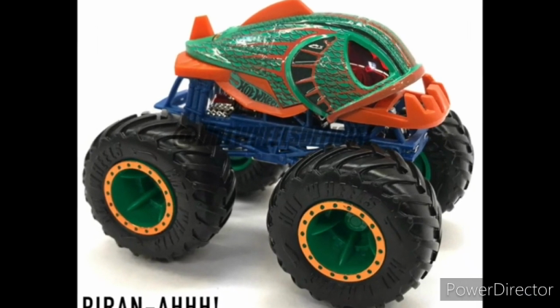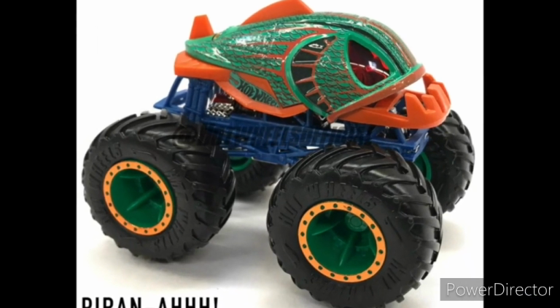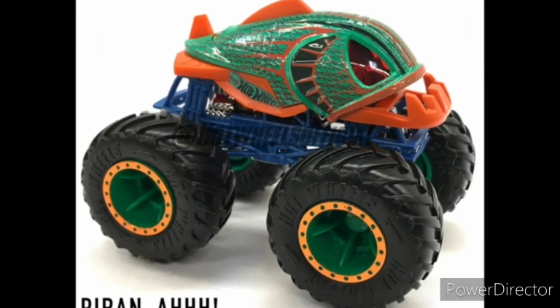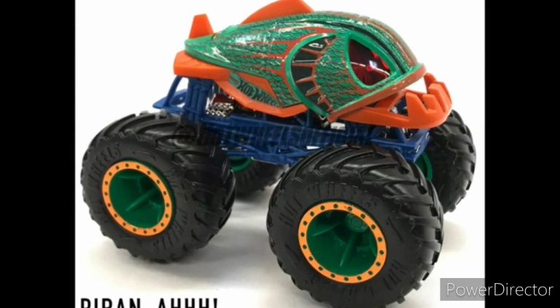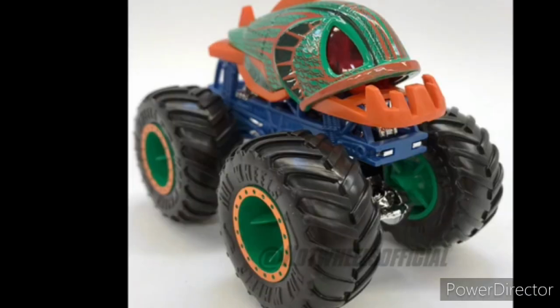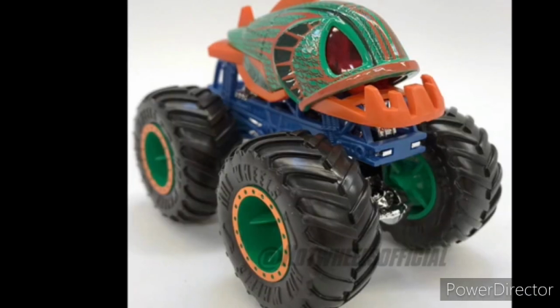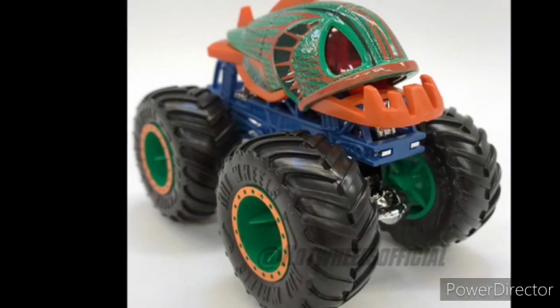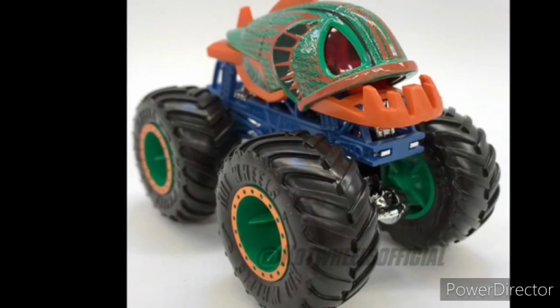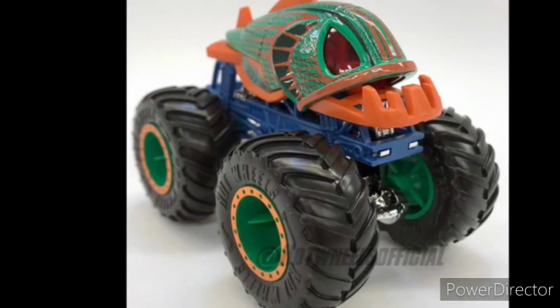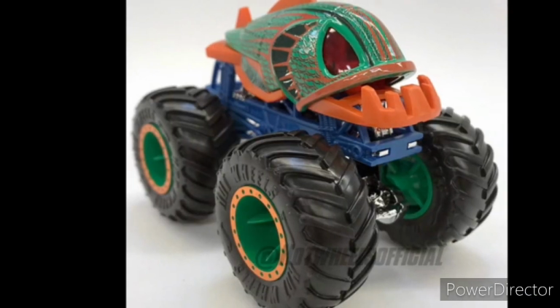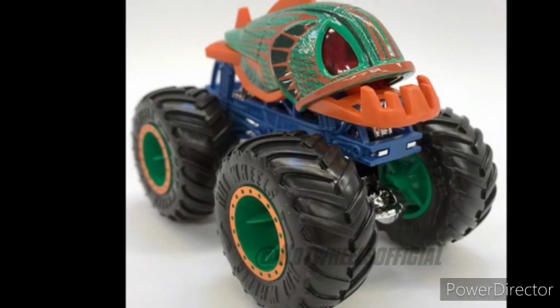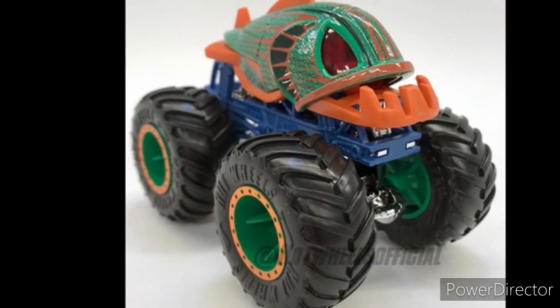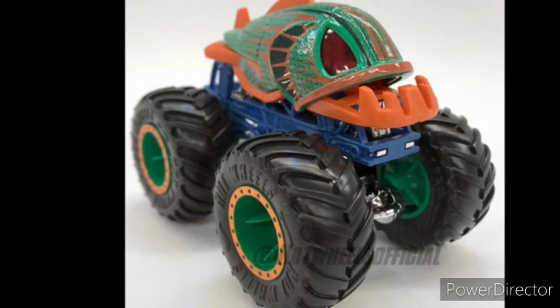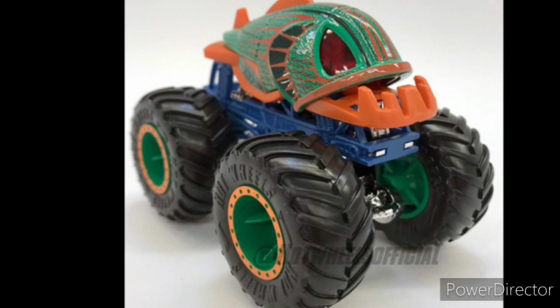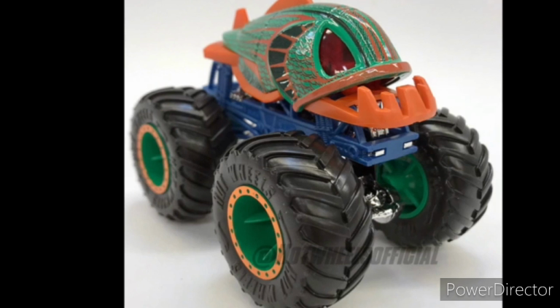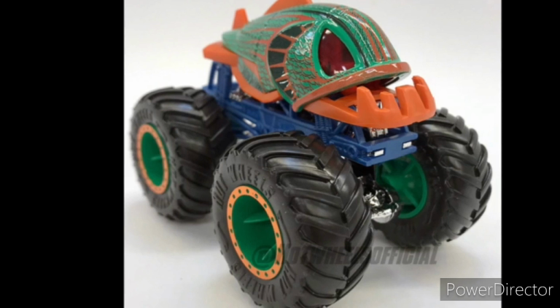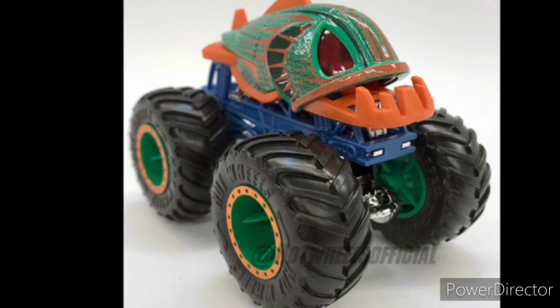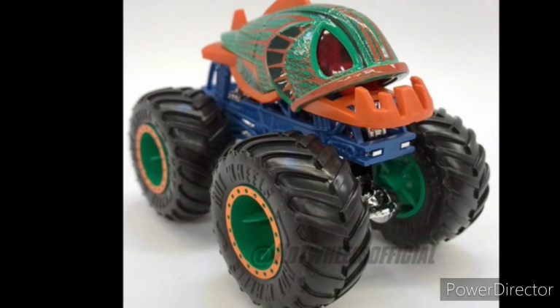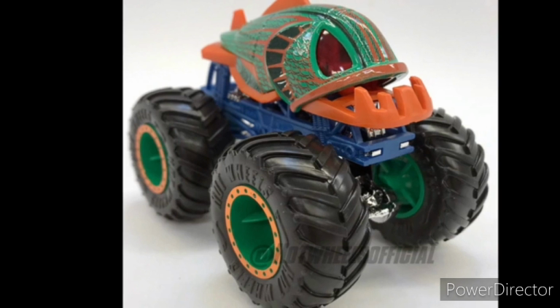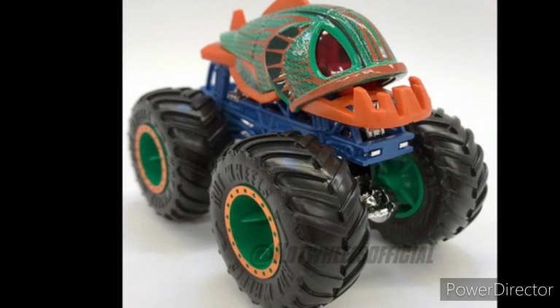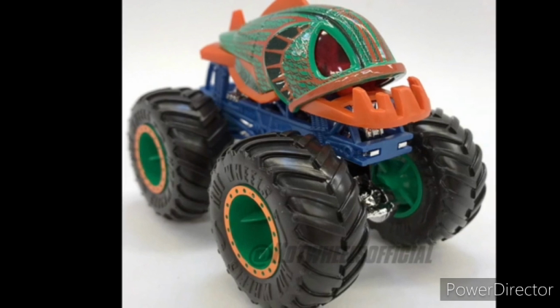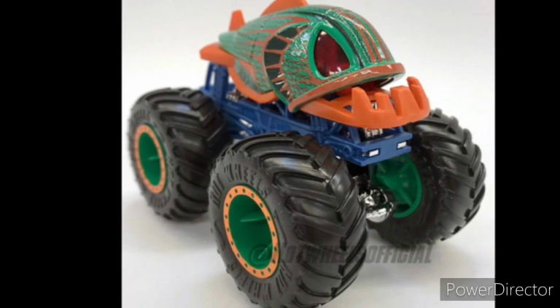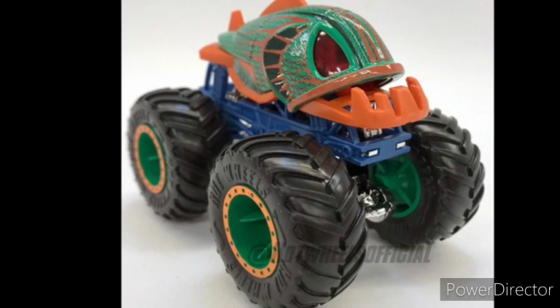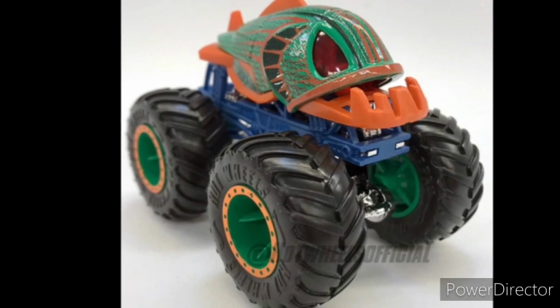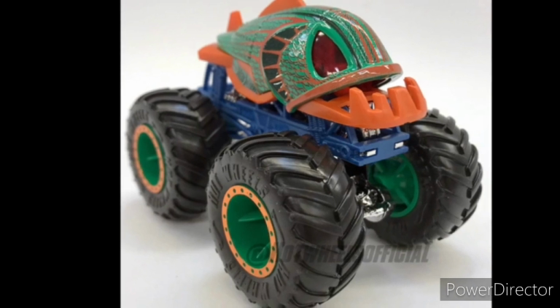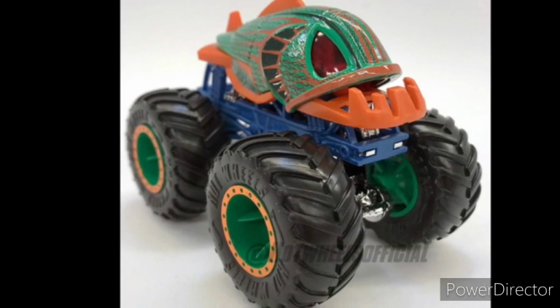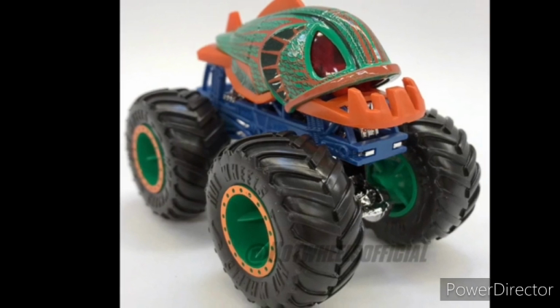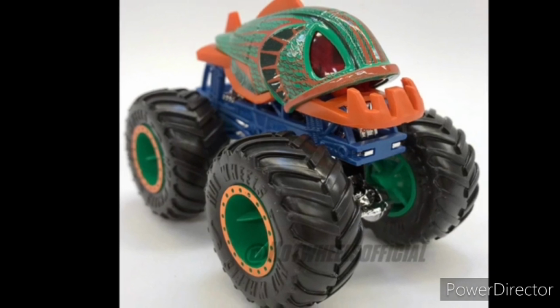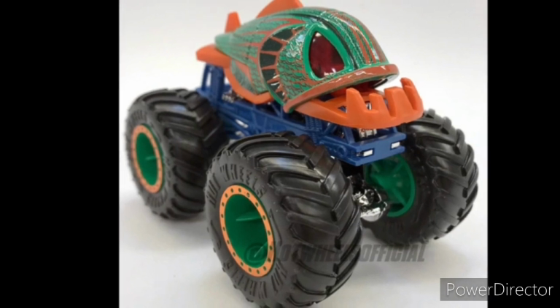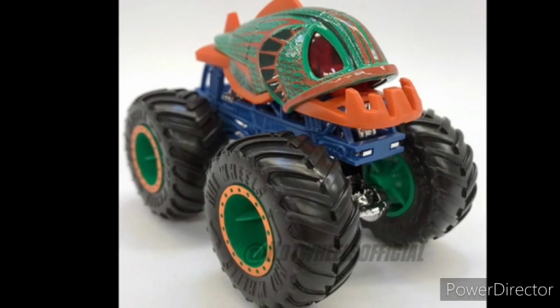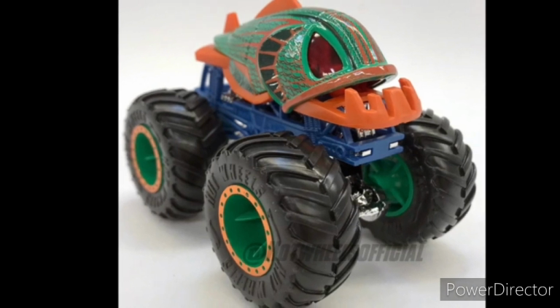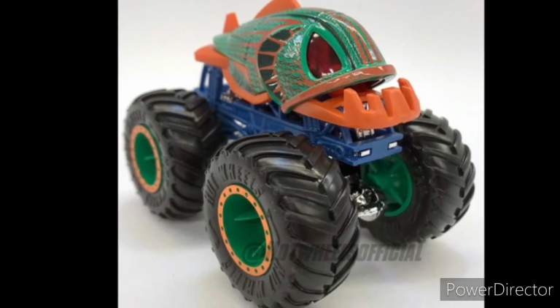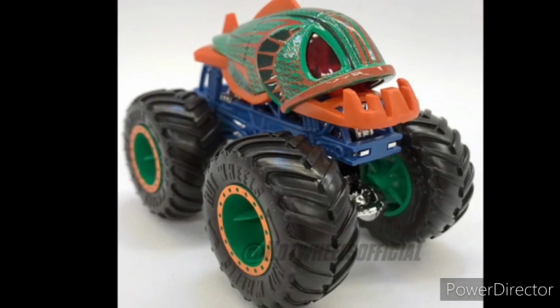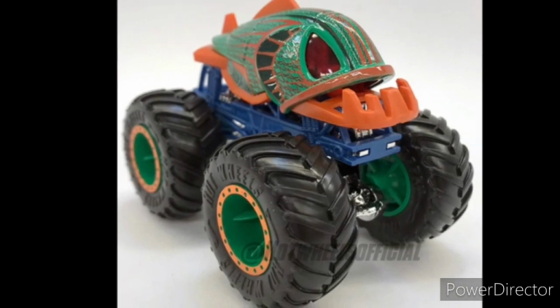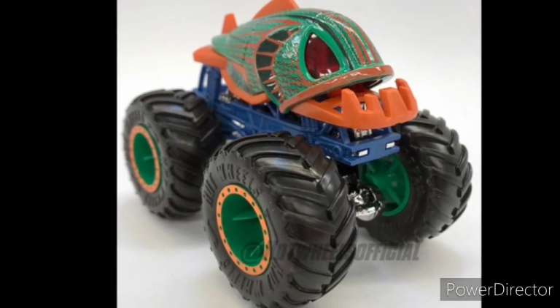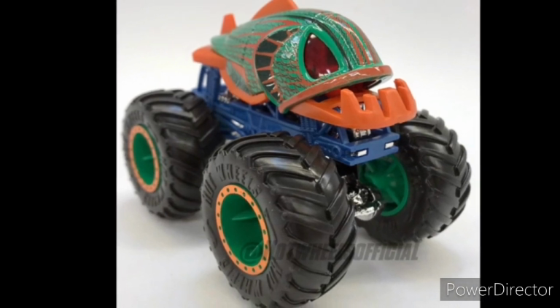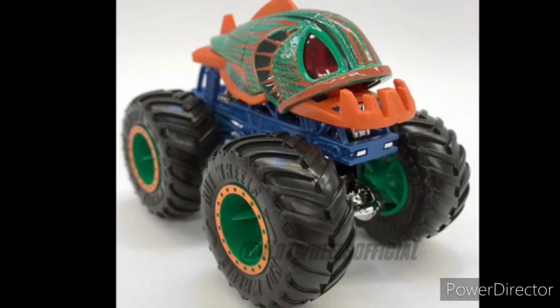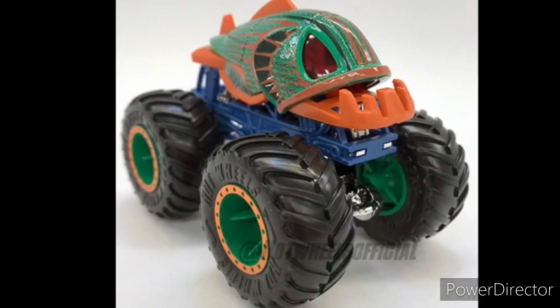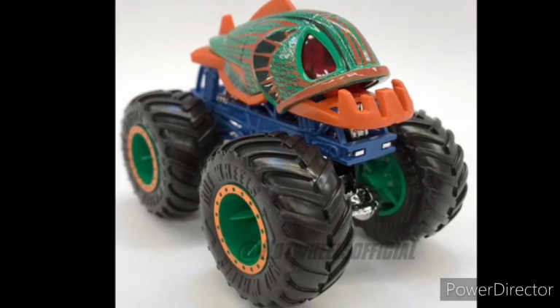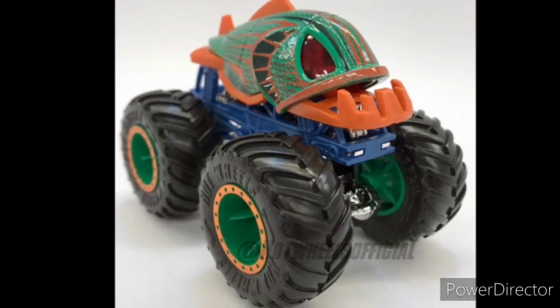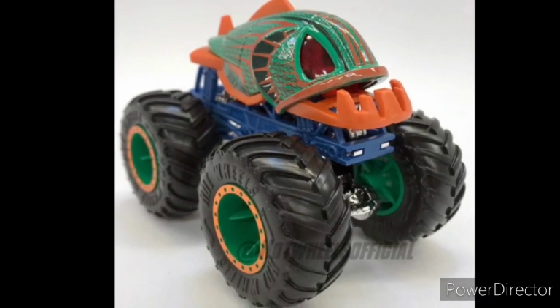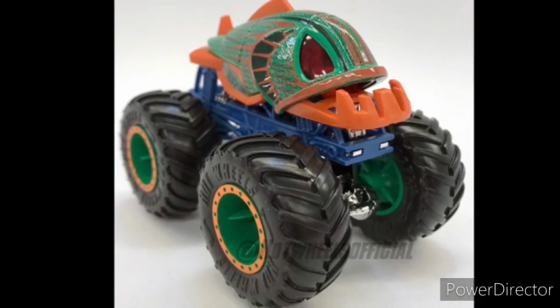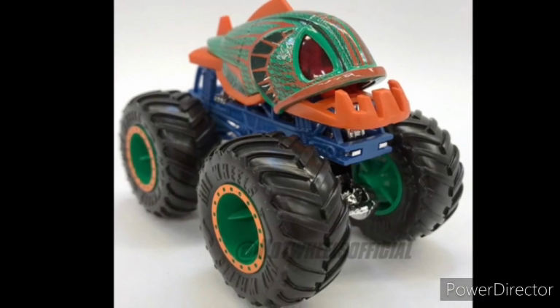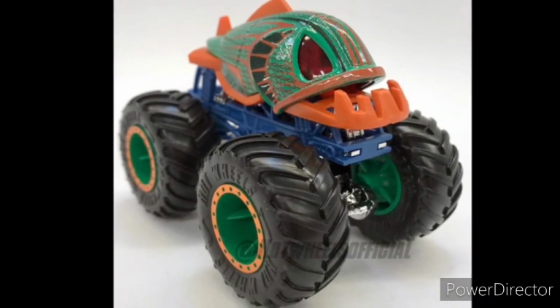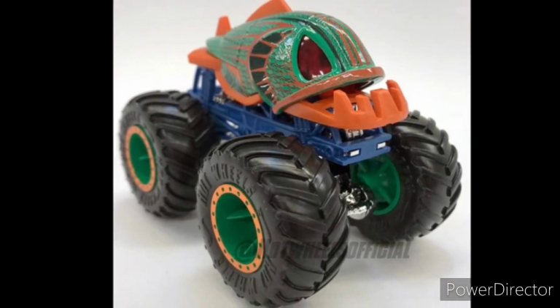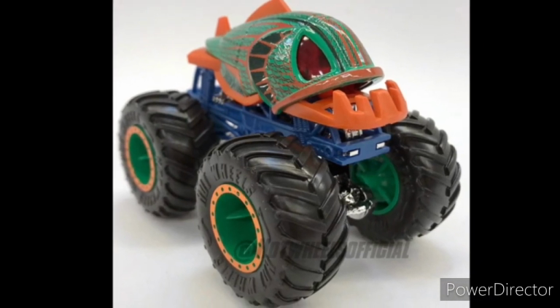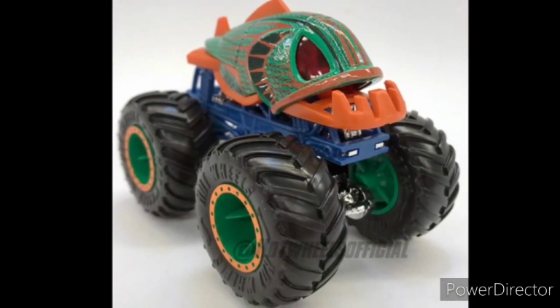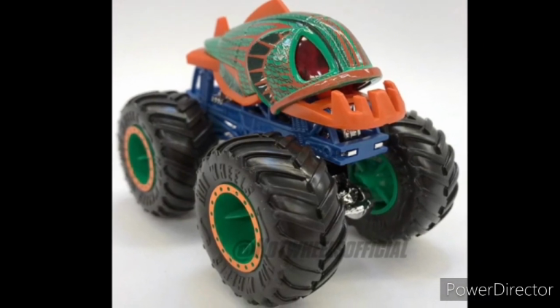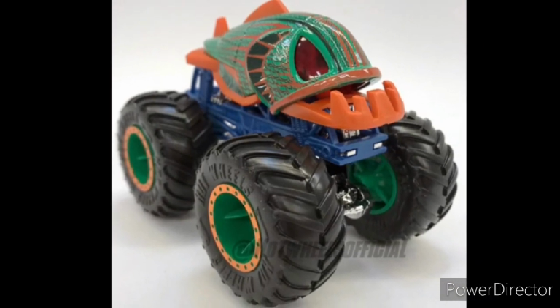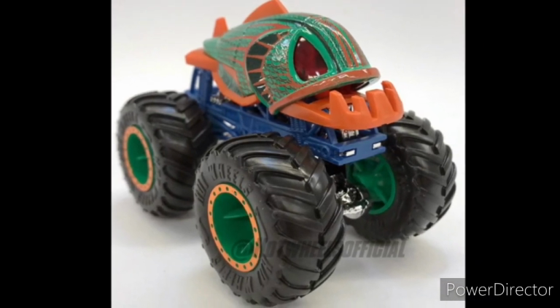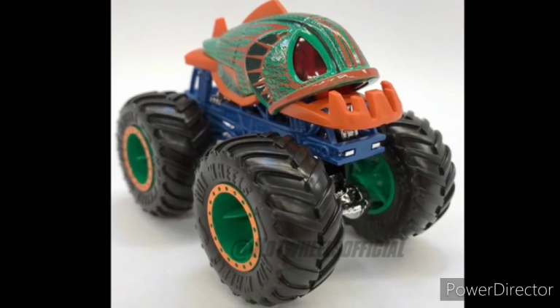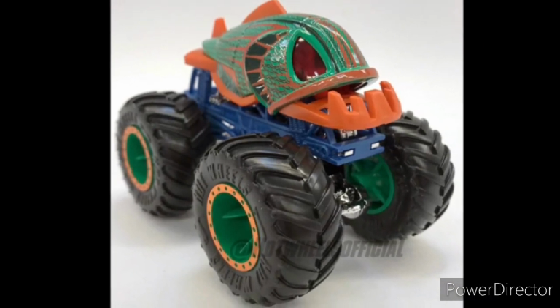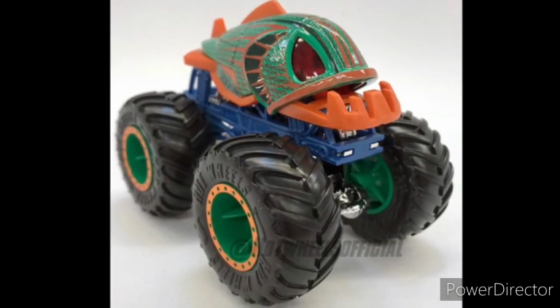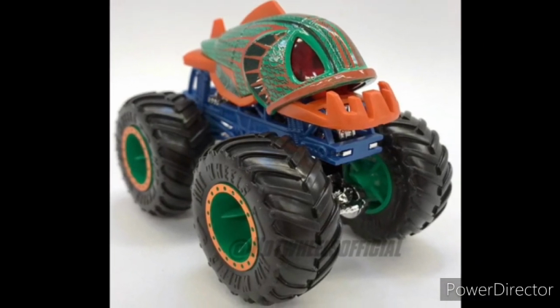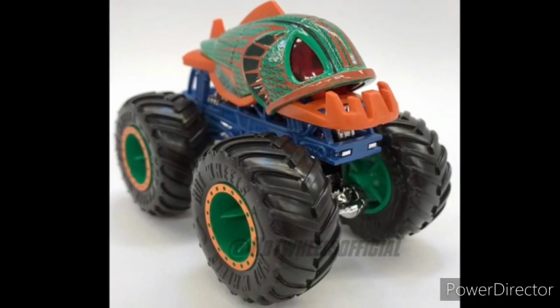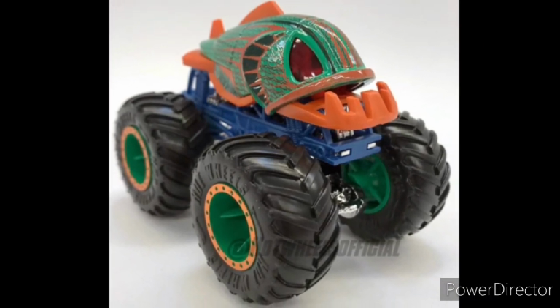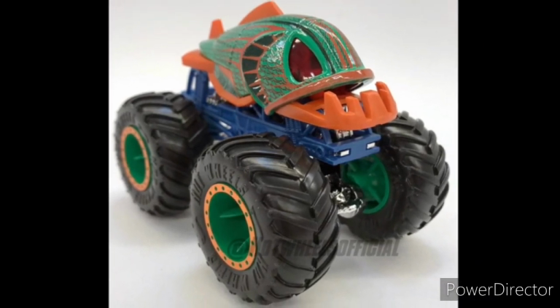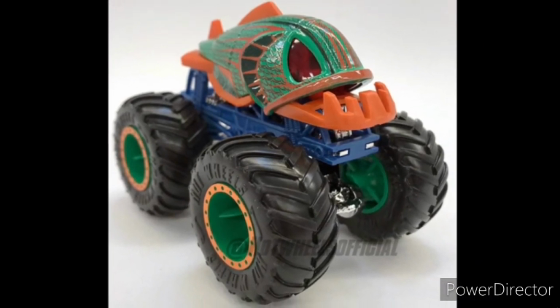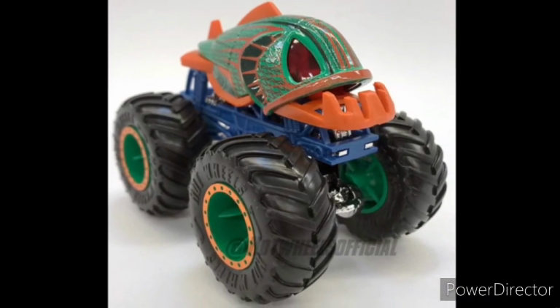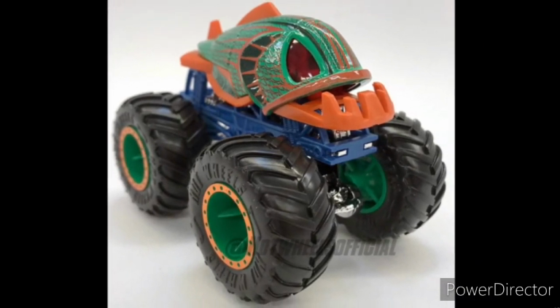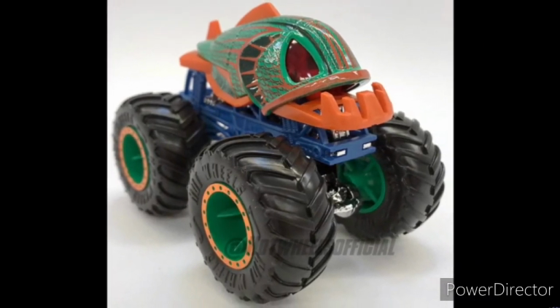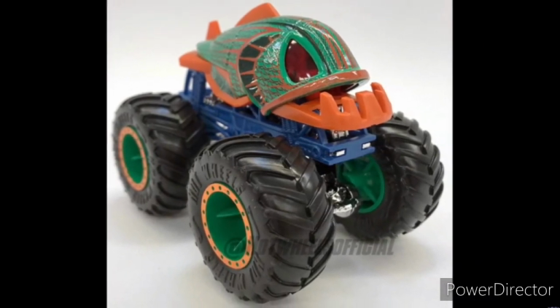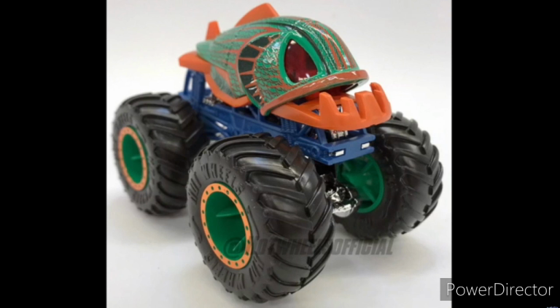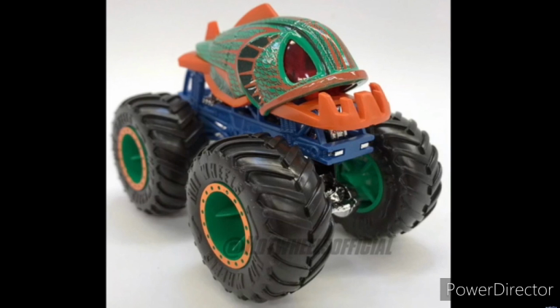We have the Piranha. I don't understand this. I think it's a little weird. Not really much to say about this. I'm sorry, Hot Wheels.